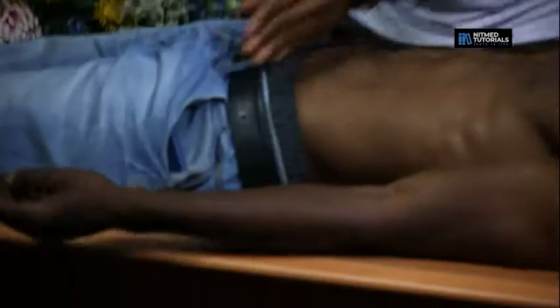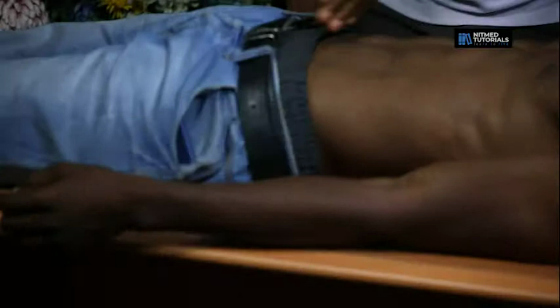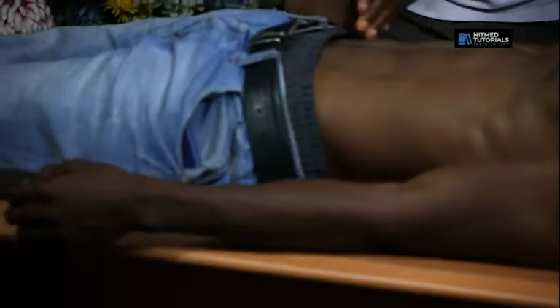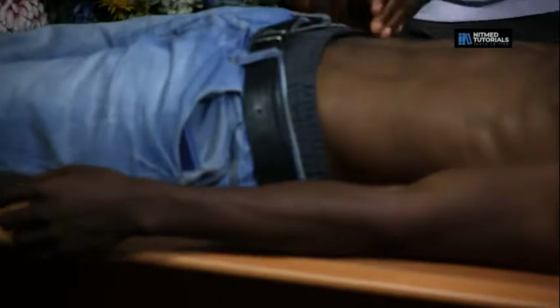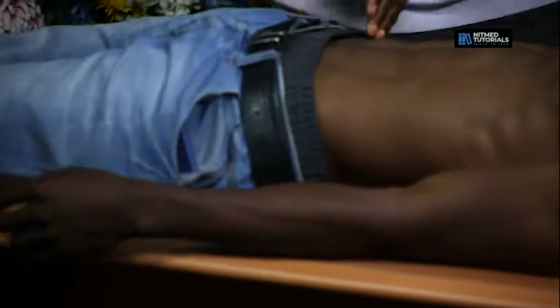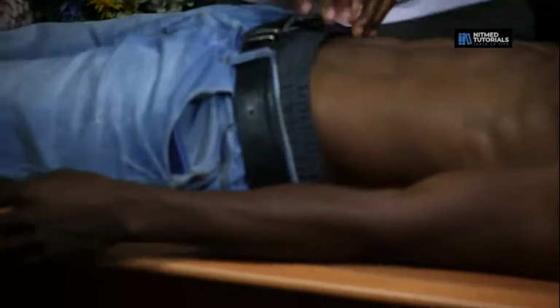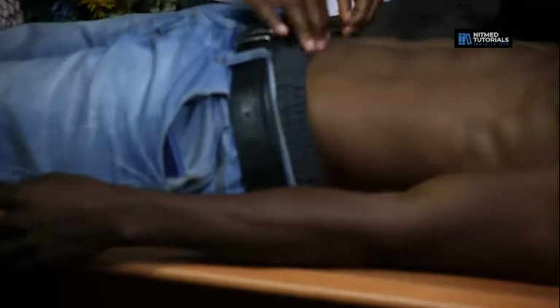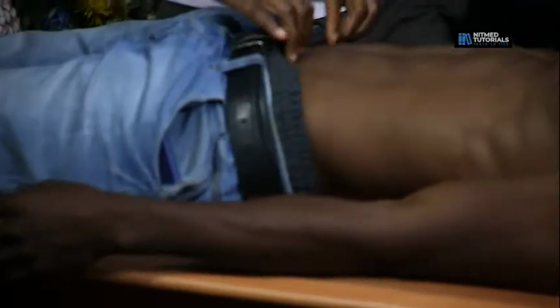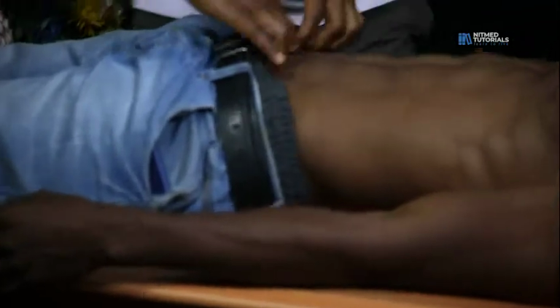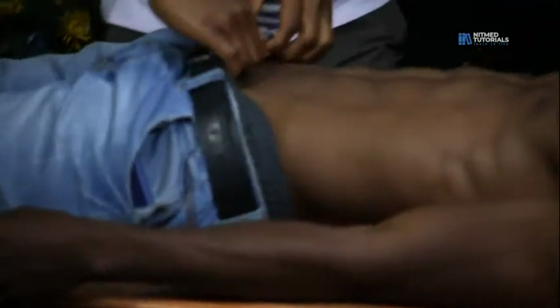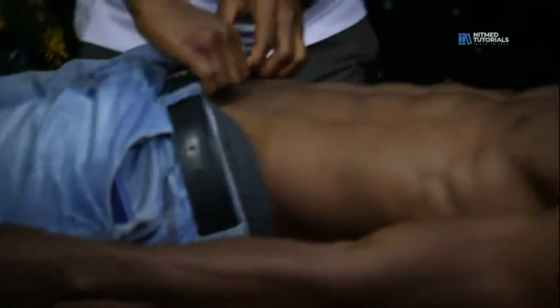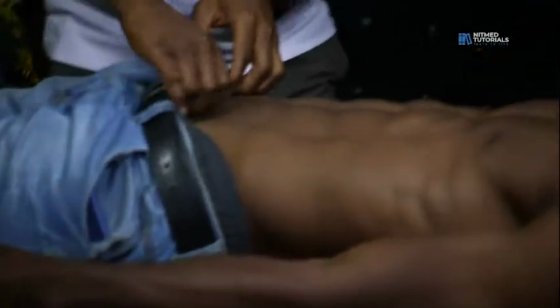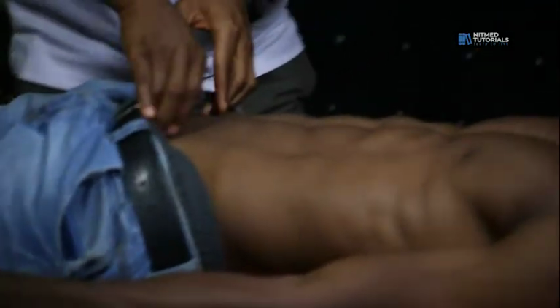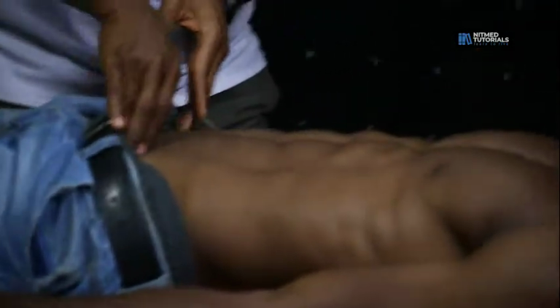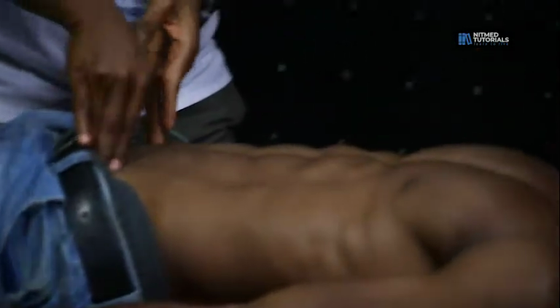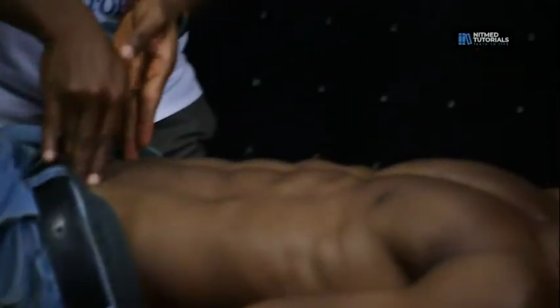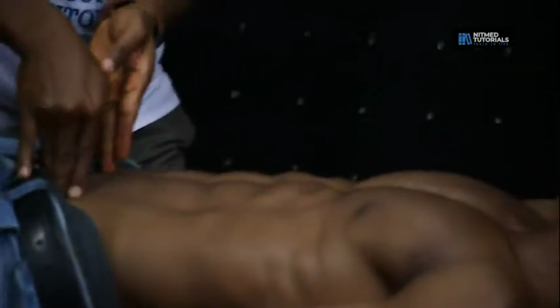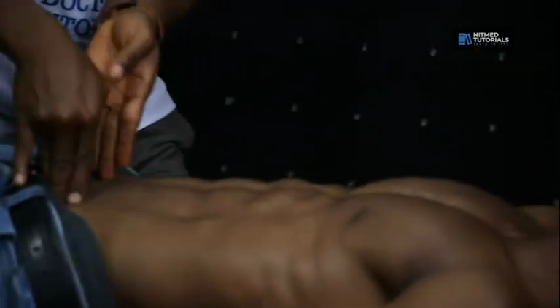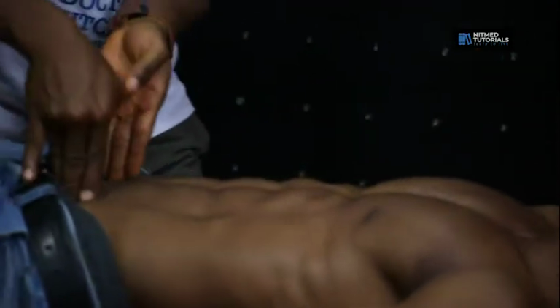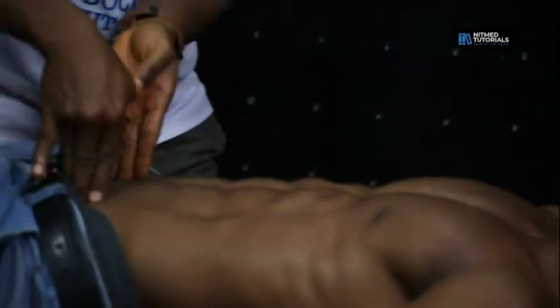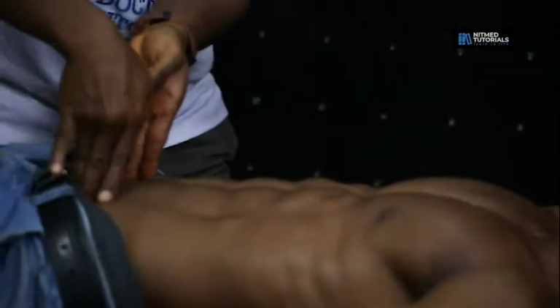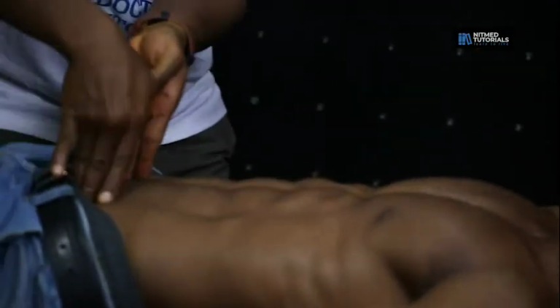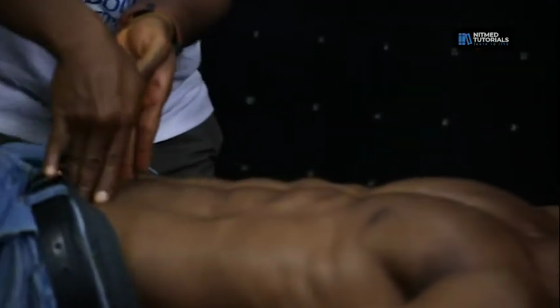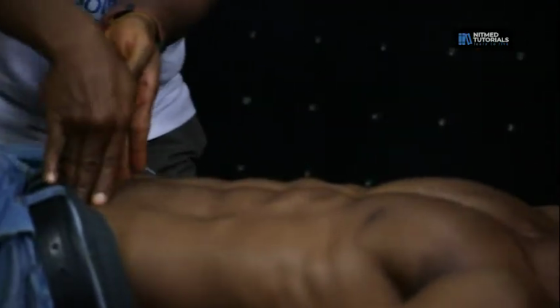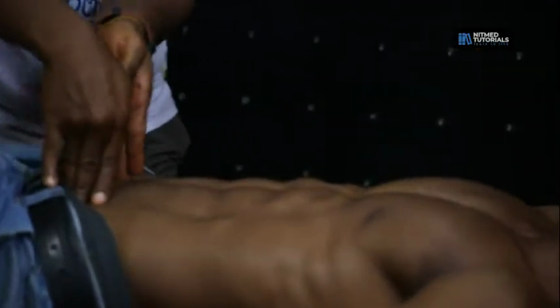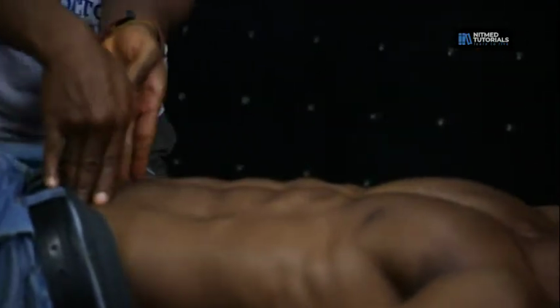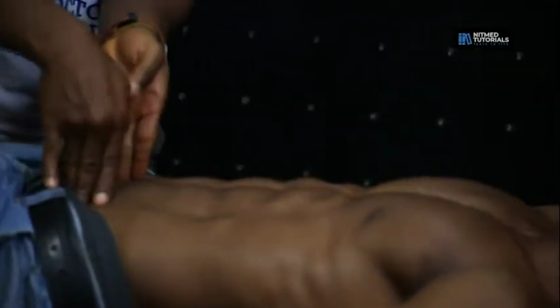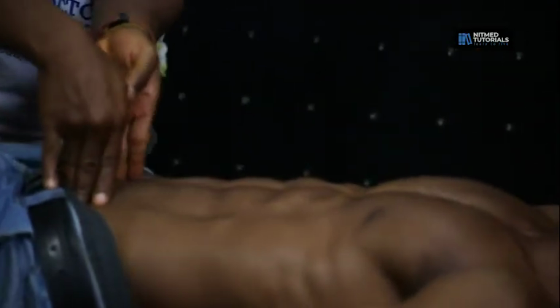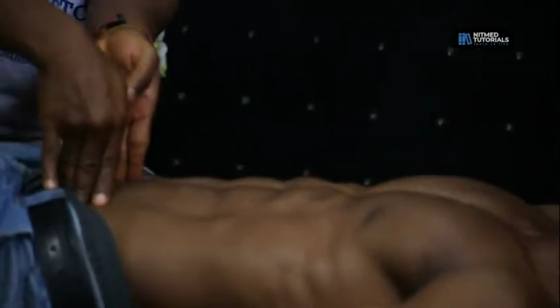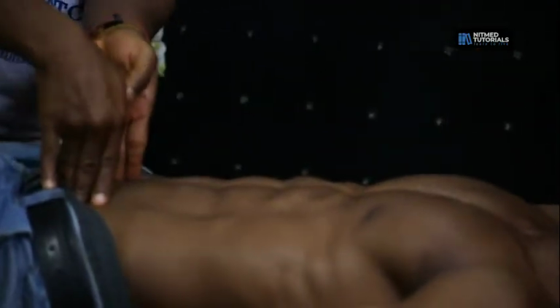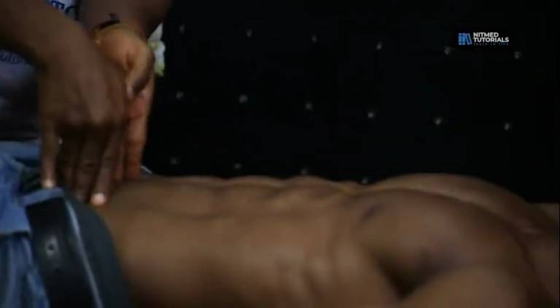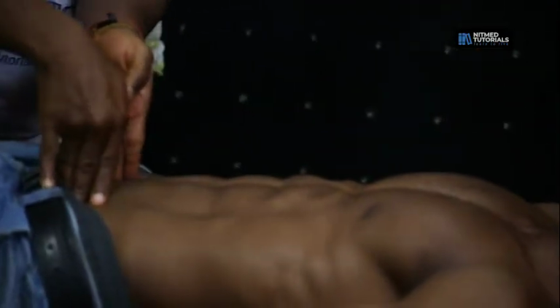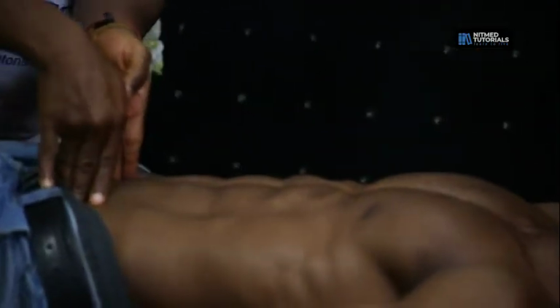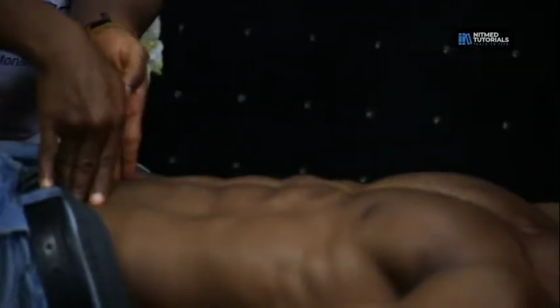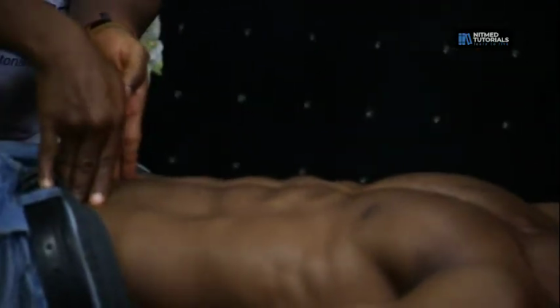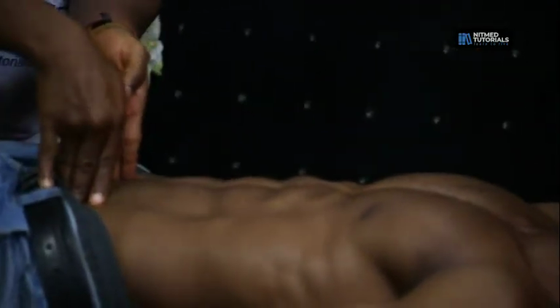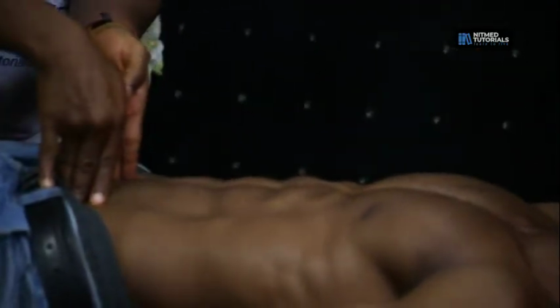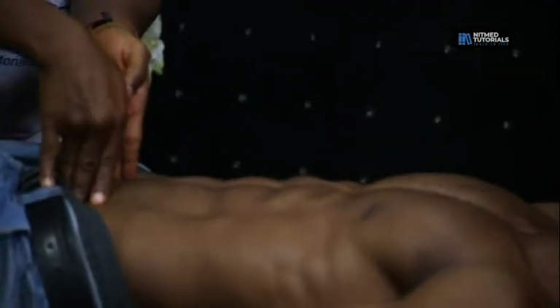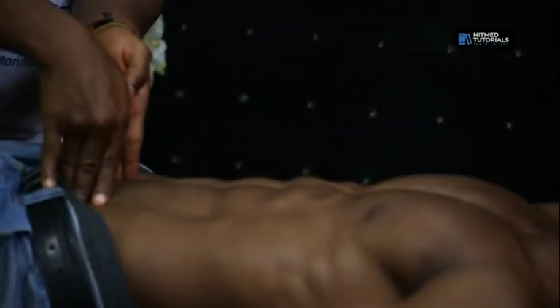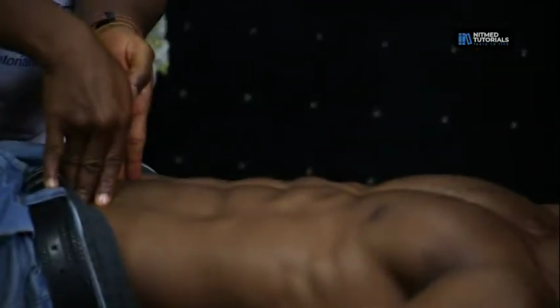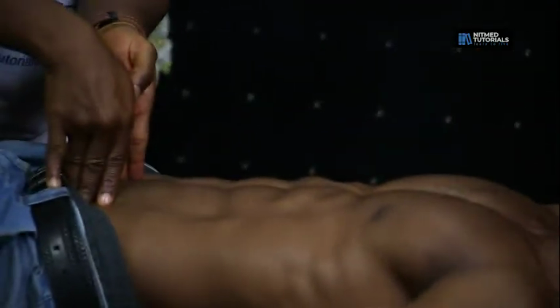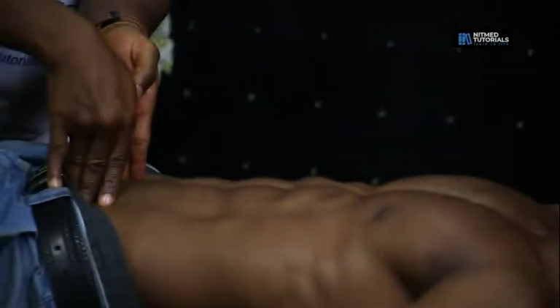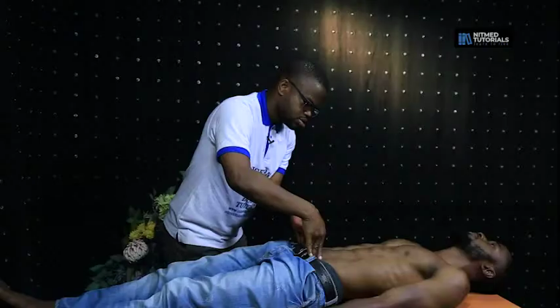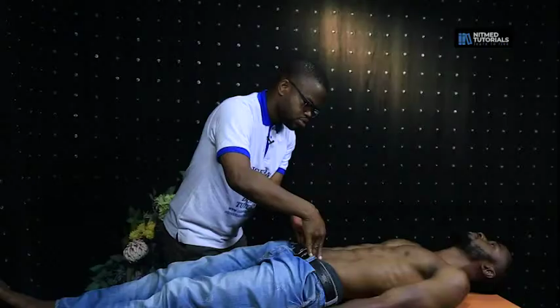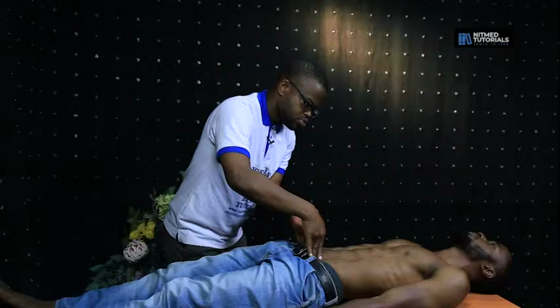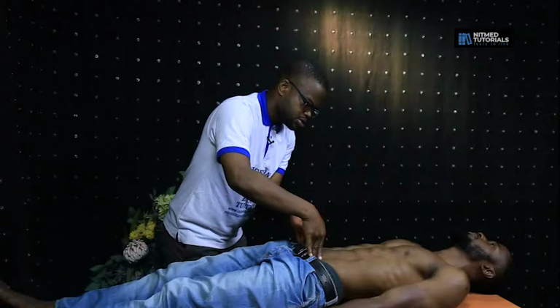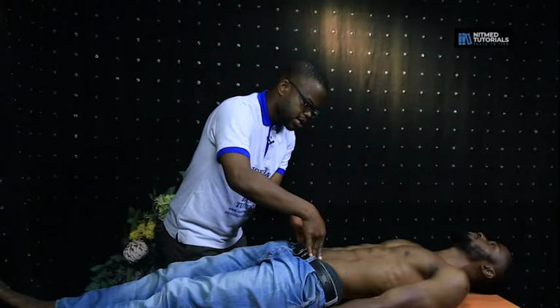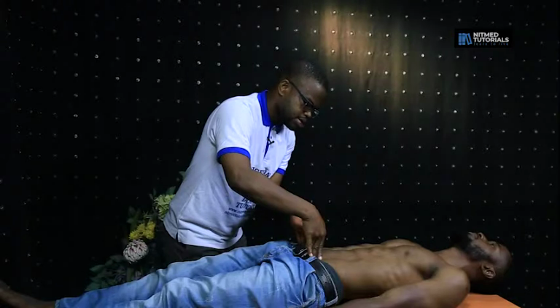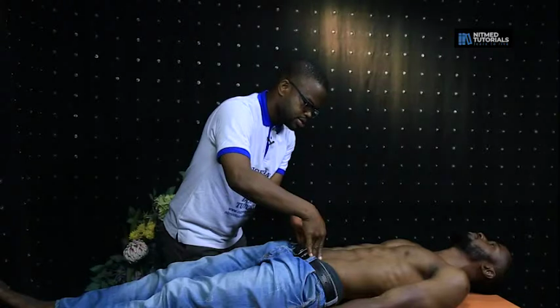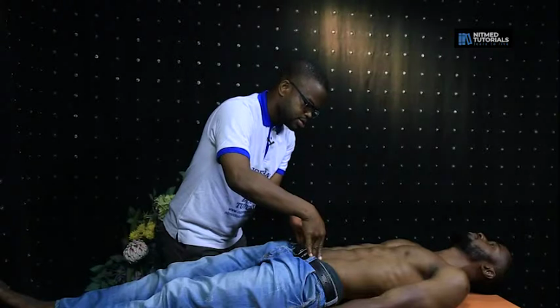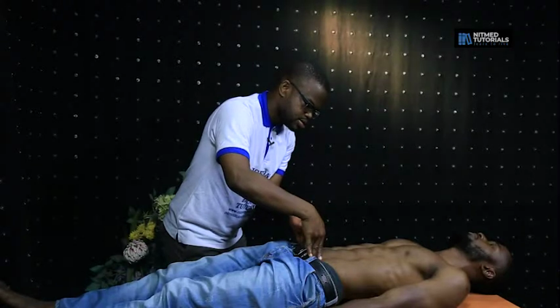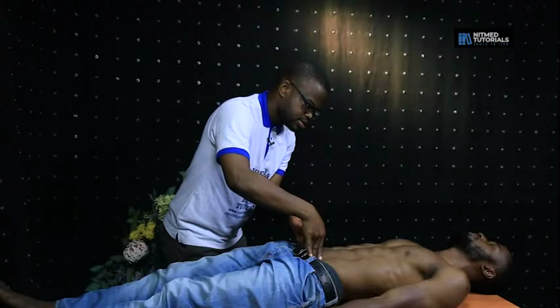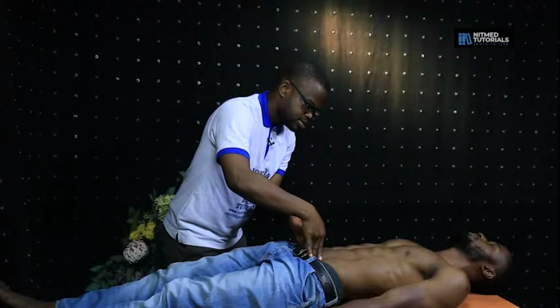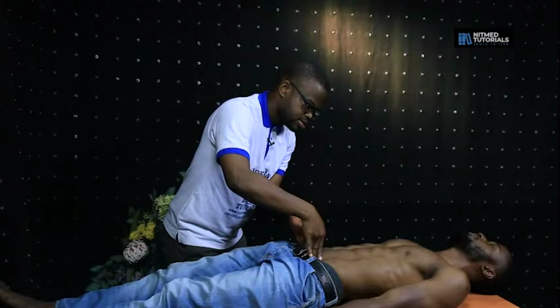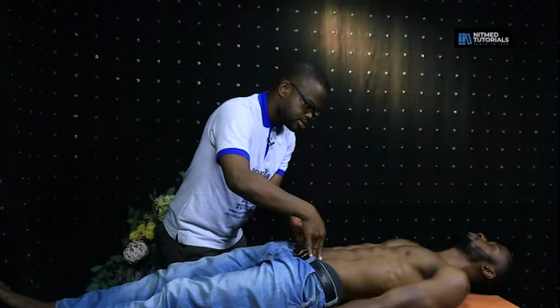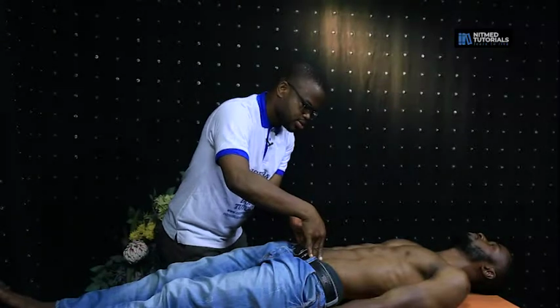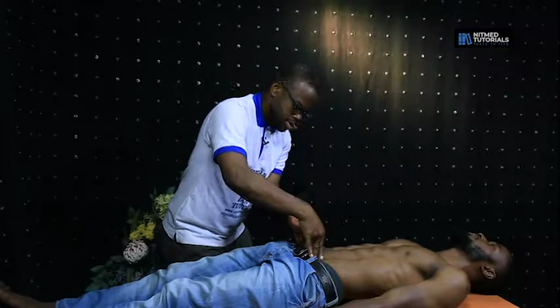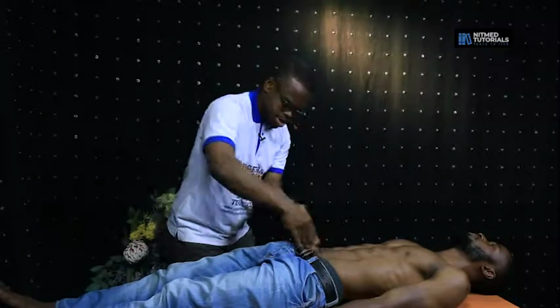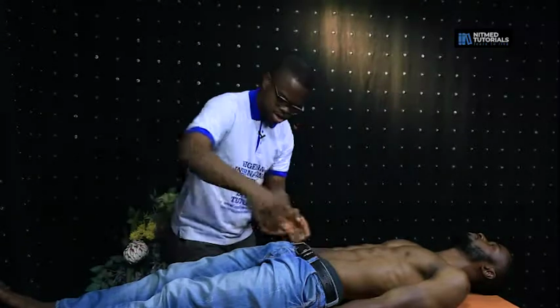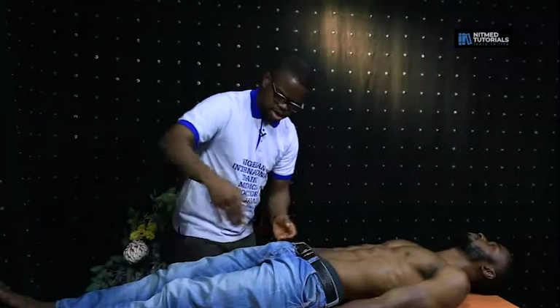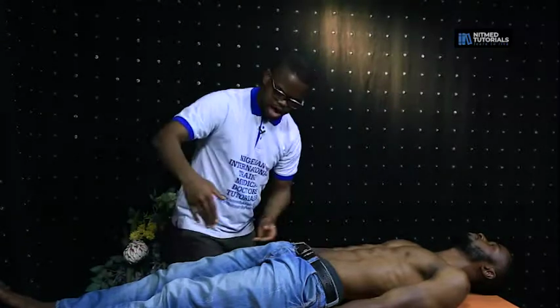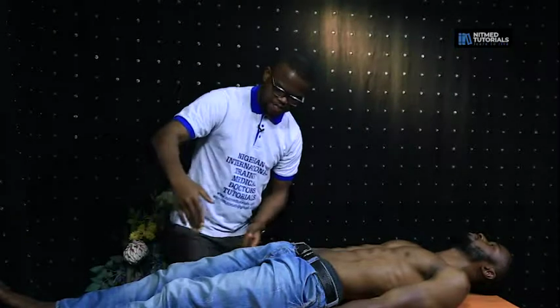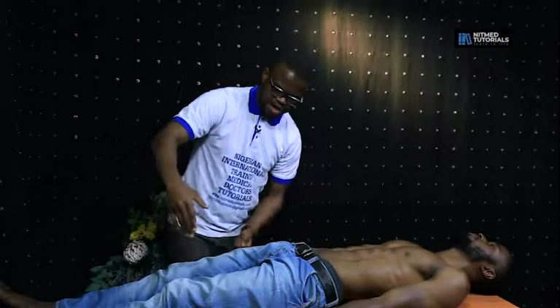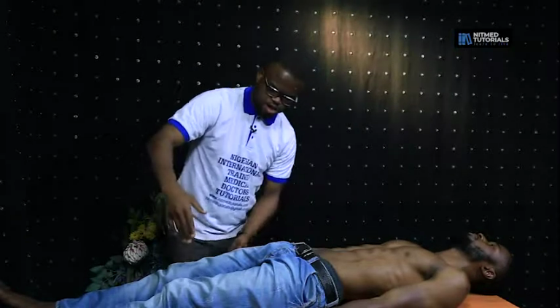After that, you move on to the femoral — you palpate the femoral pulses on both sides. After that,